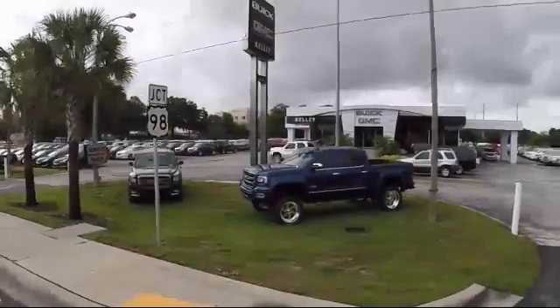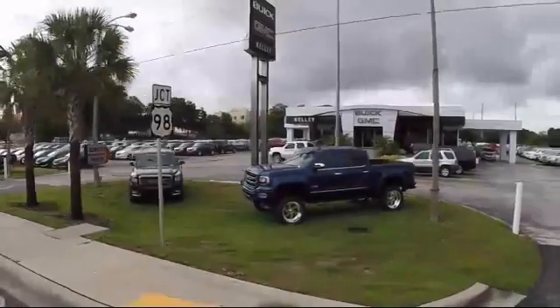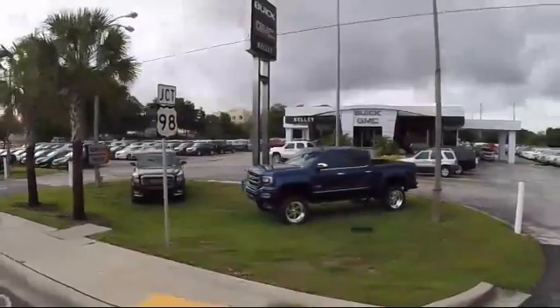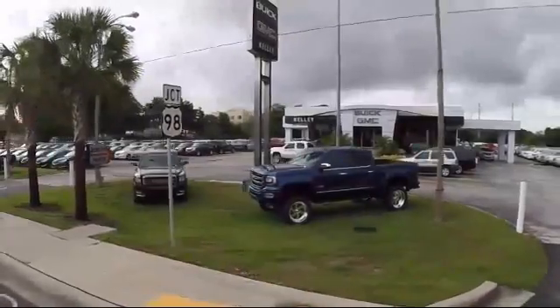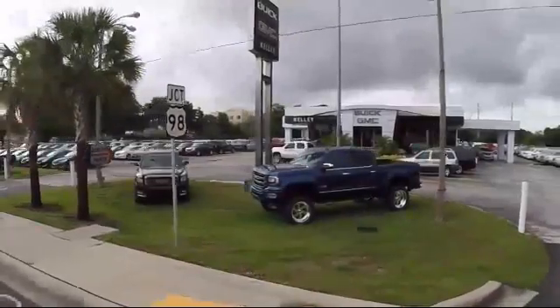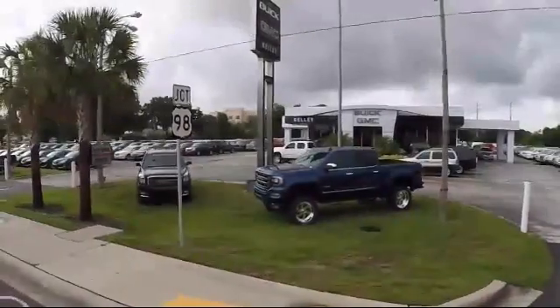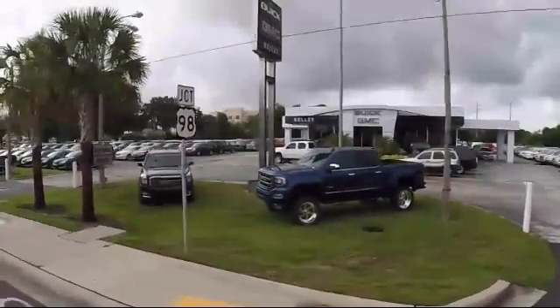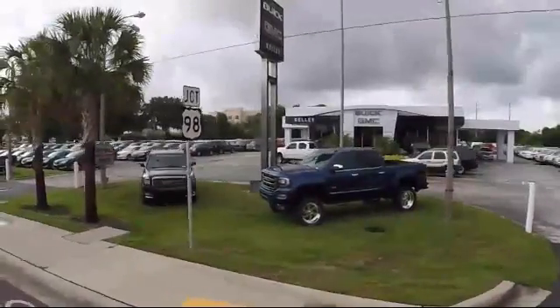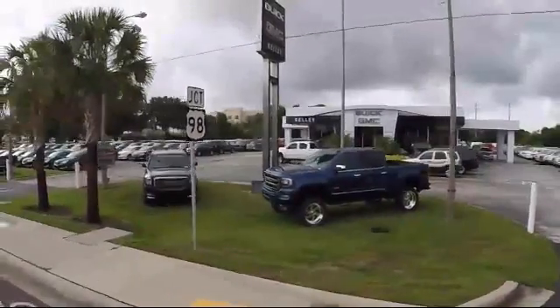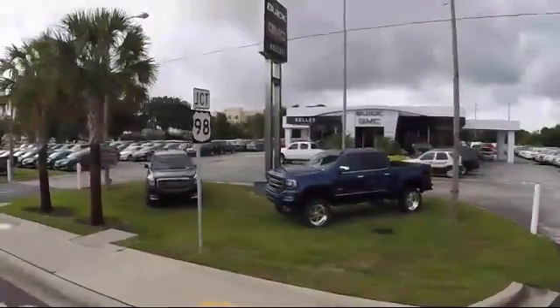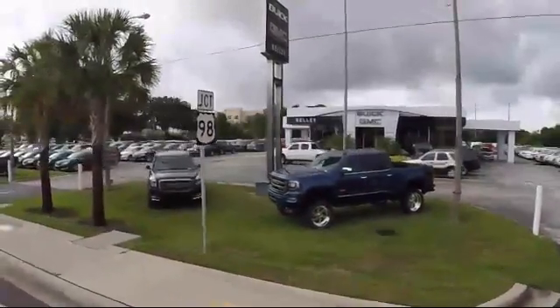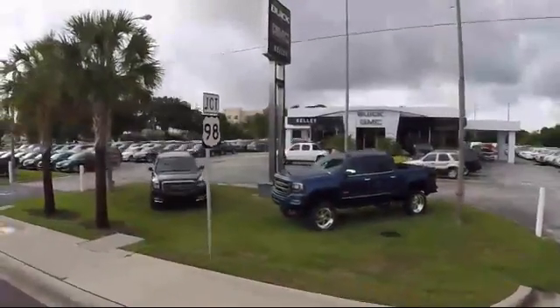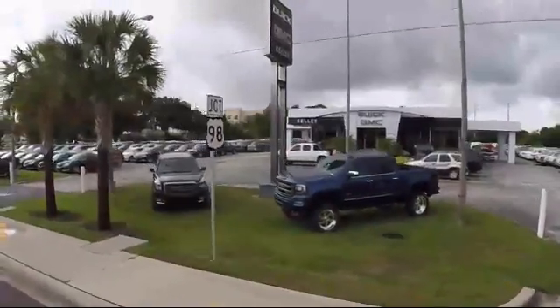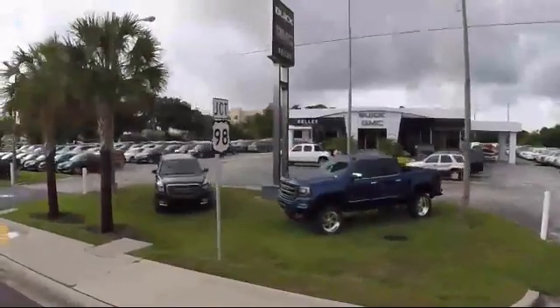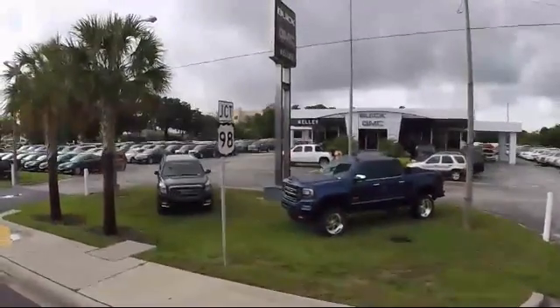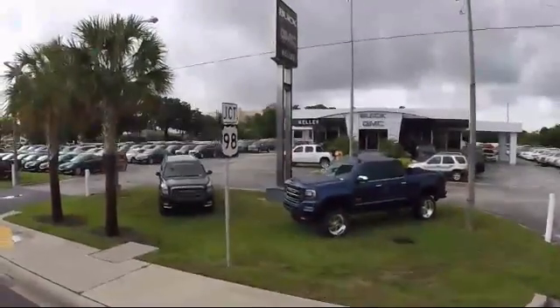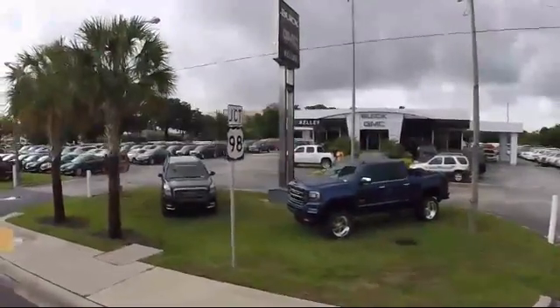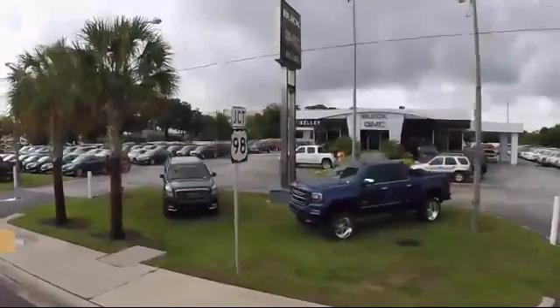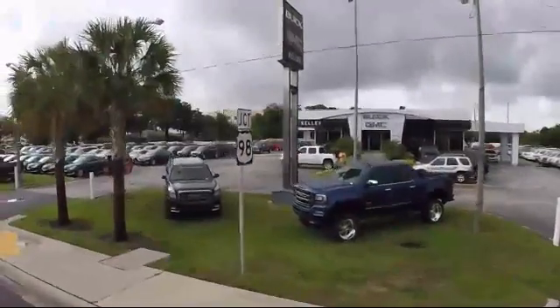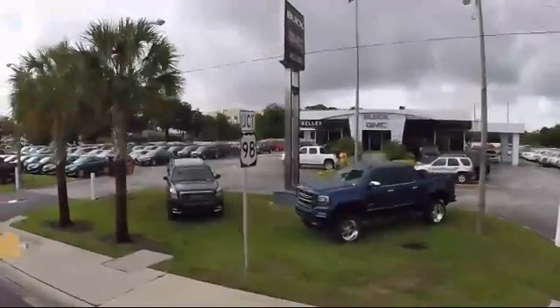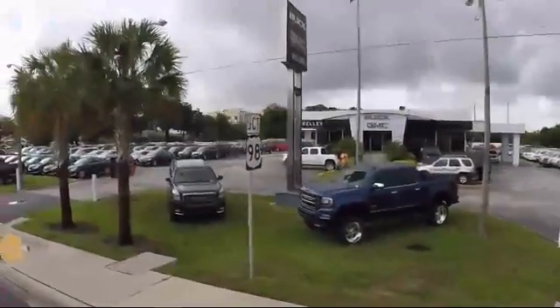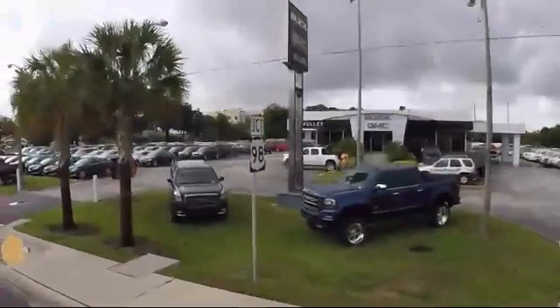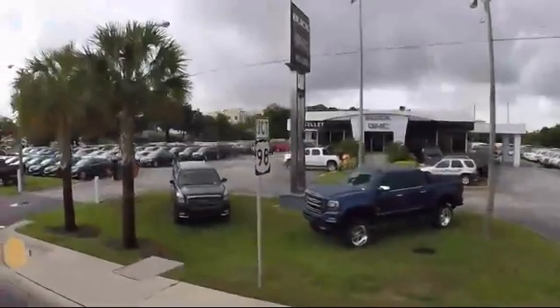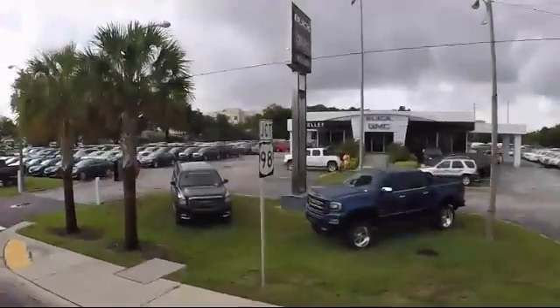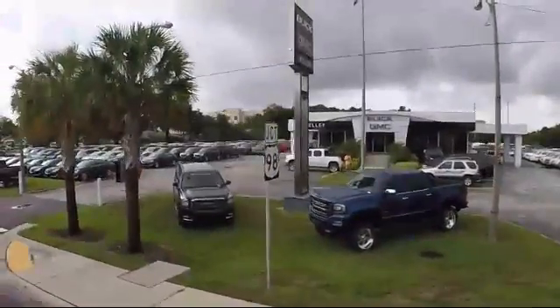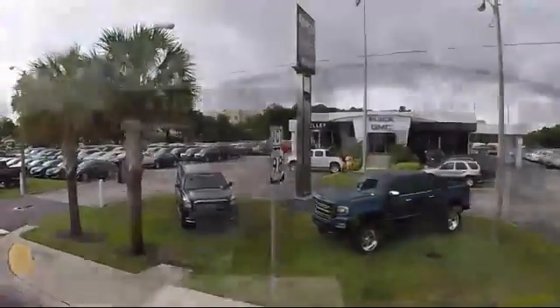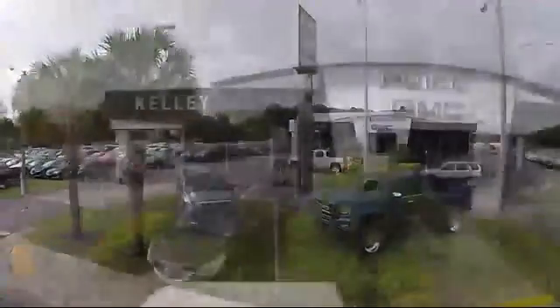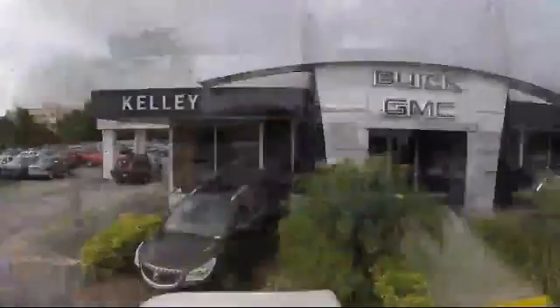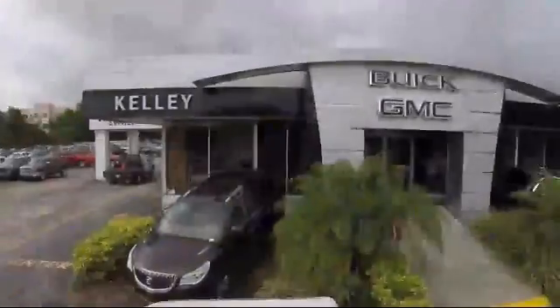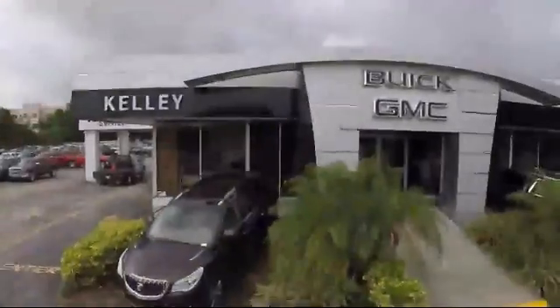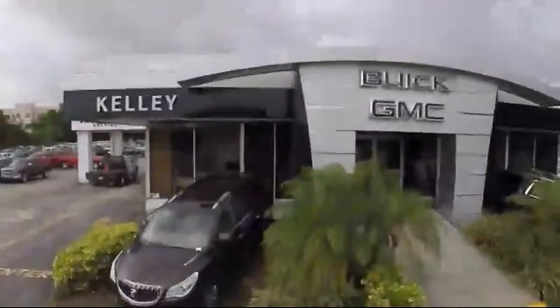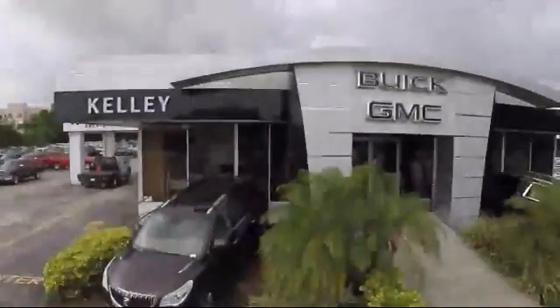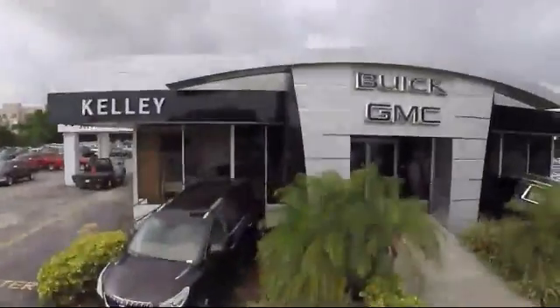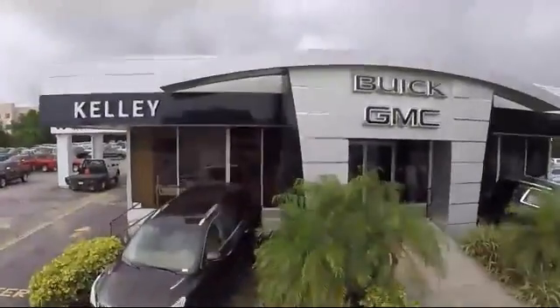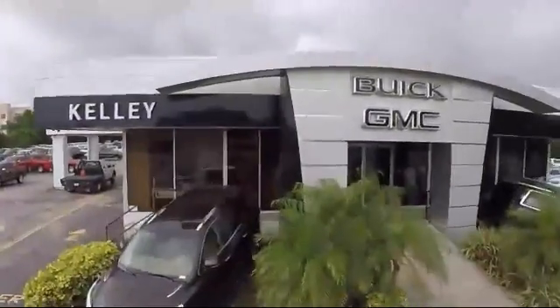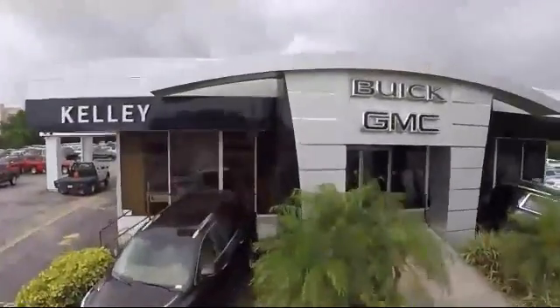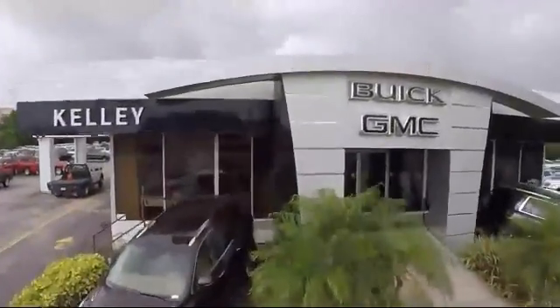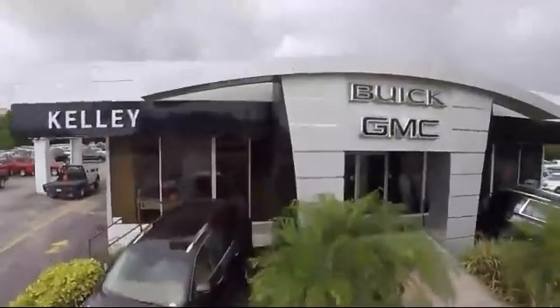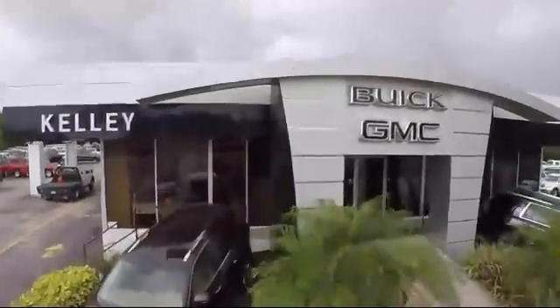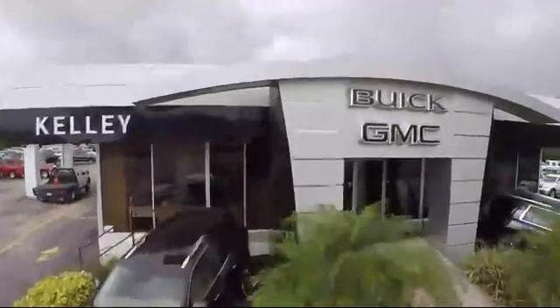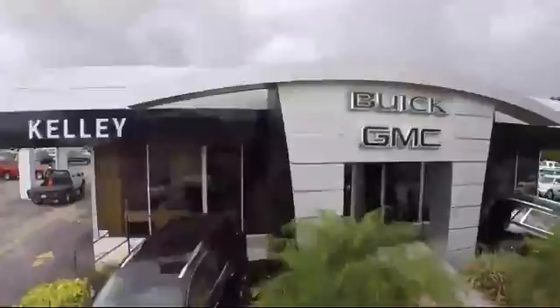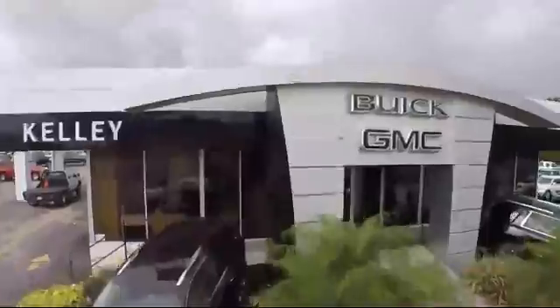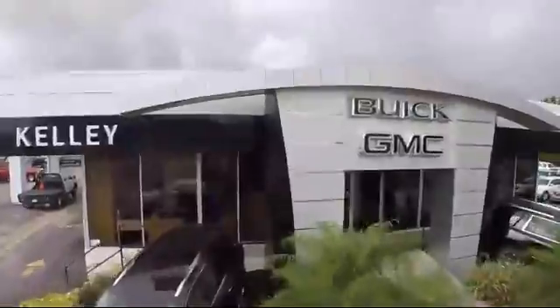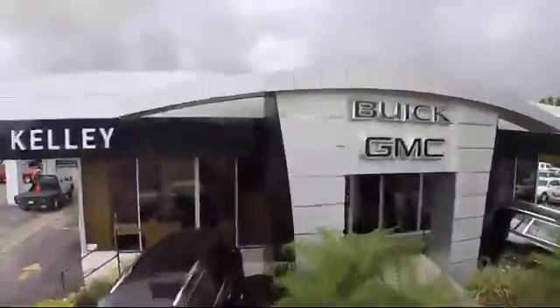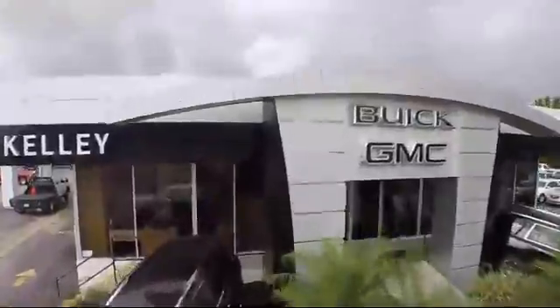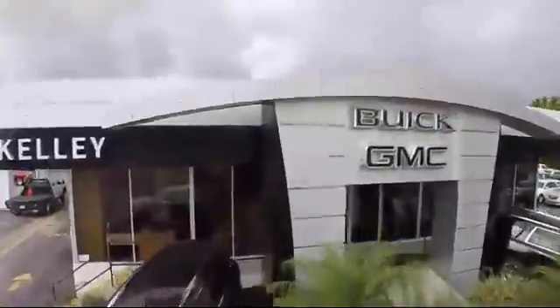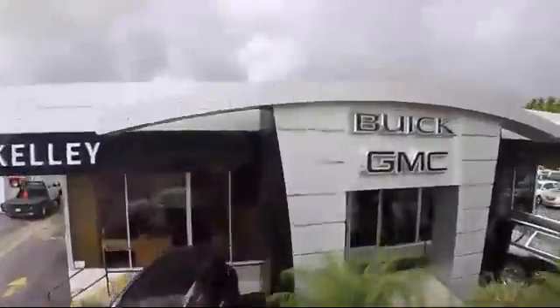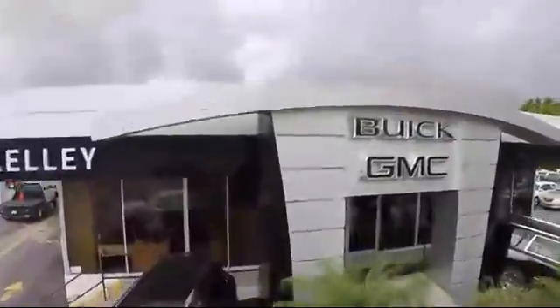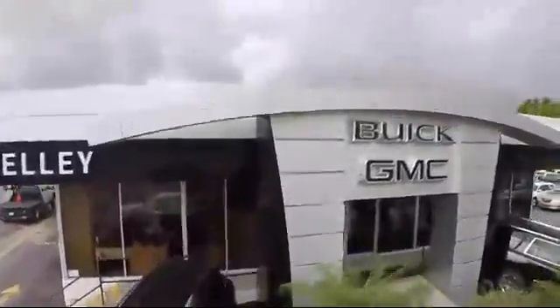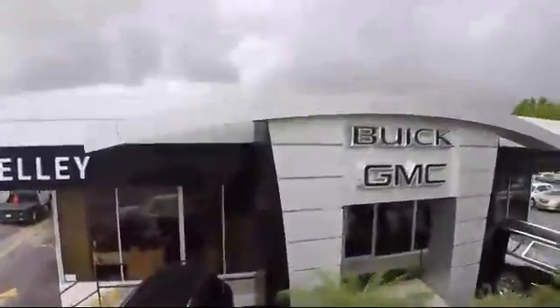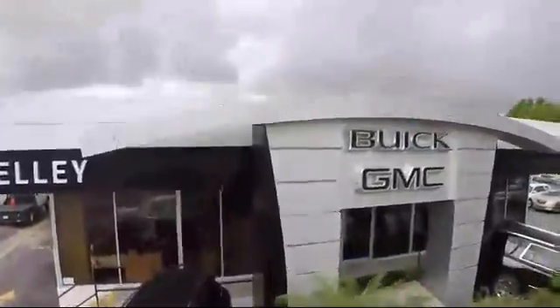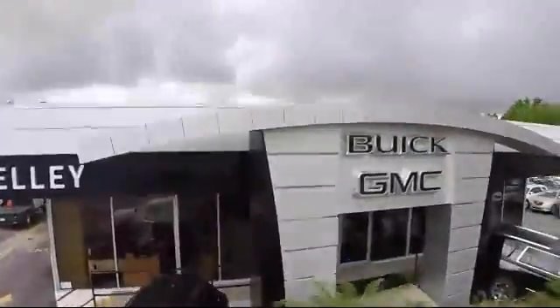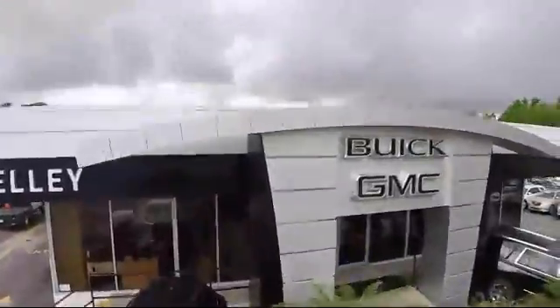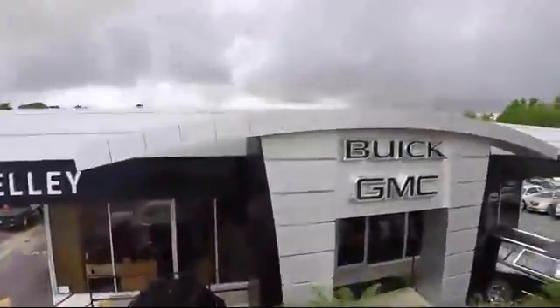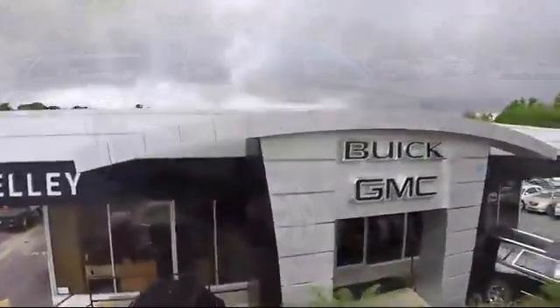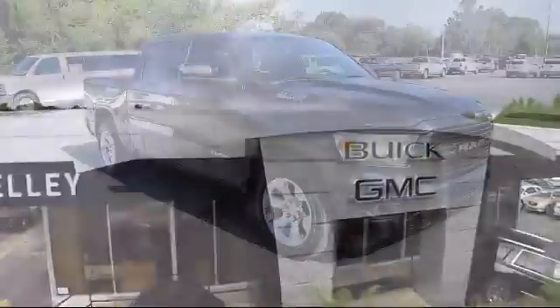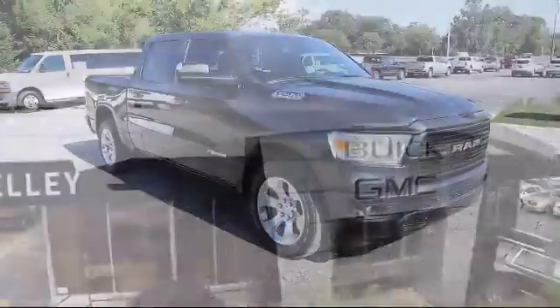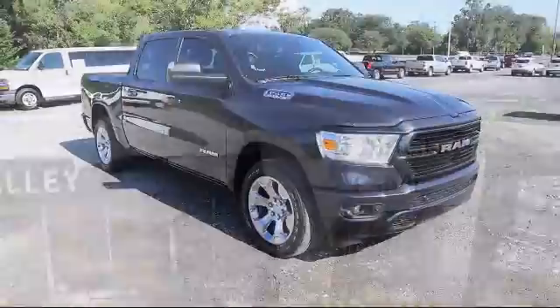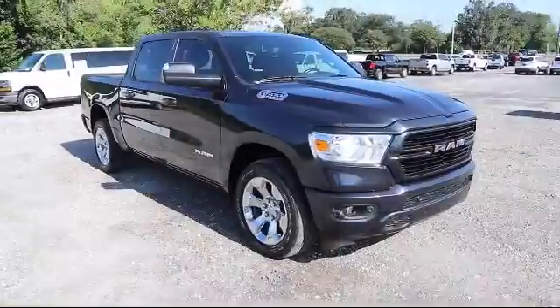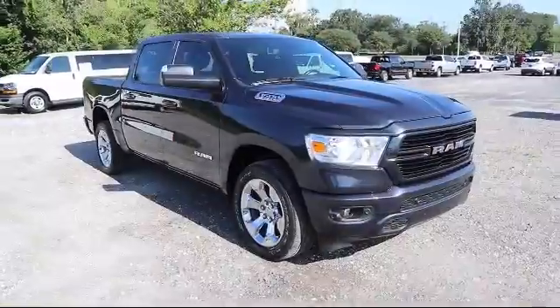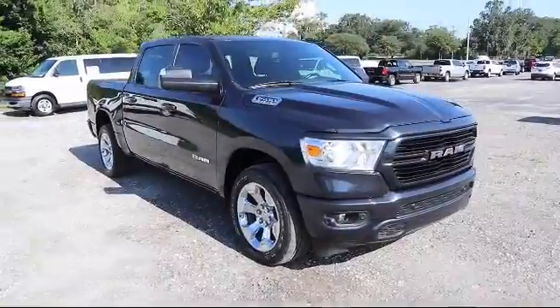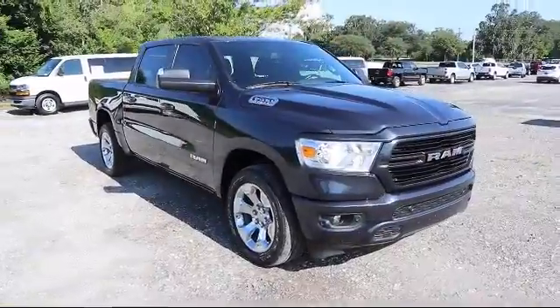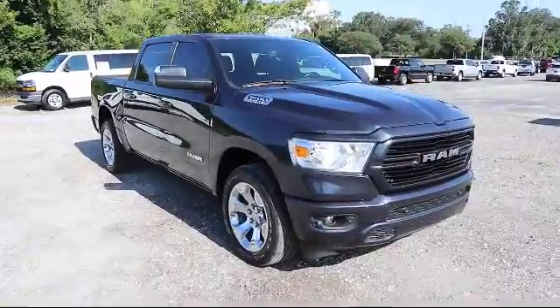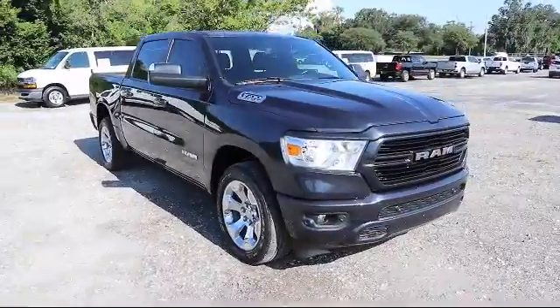Welcome to Kelley Buick GMC. Here's a look at another one of our great vehicles in our inventory, and it comes equipped with privacy glass.